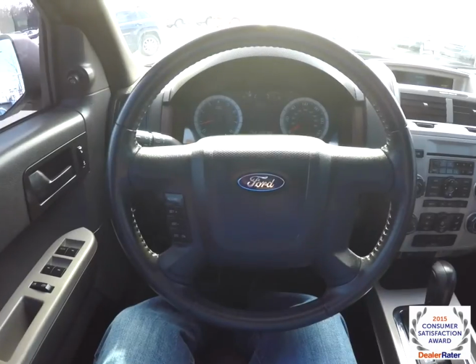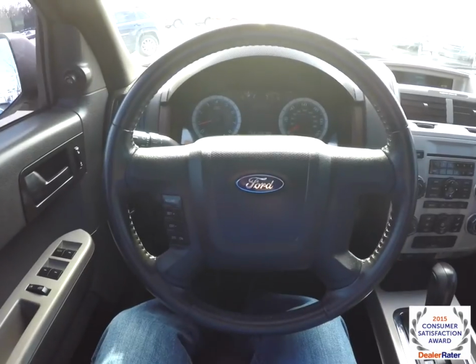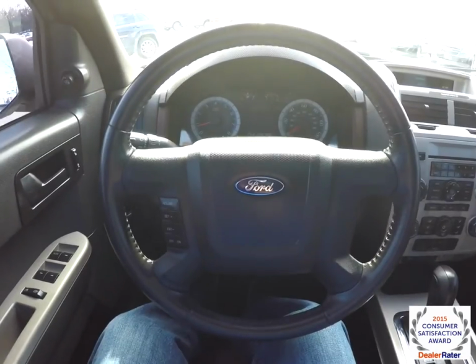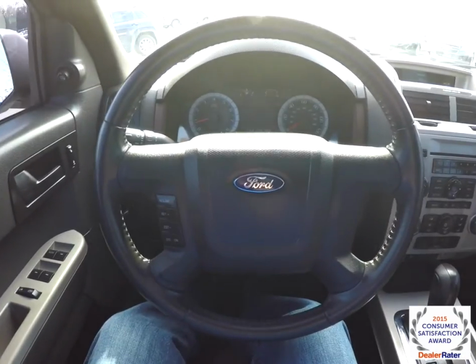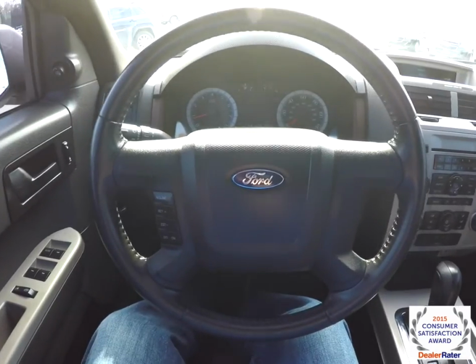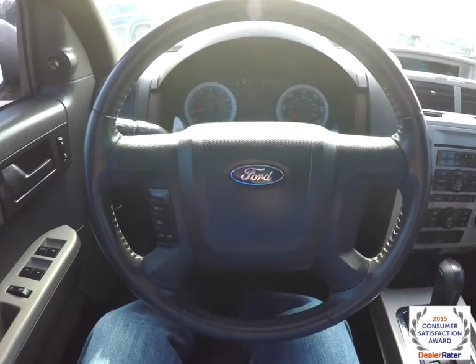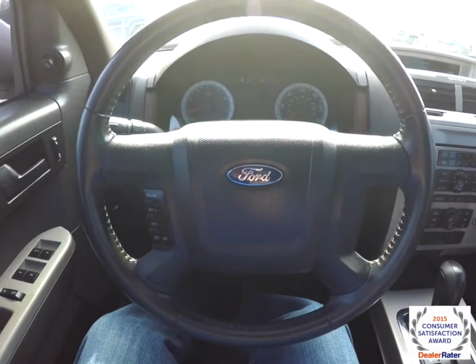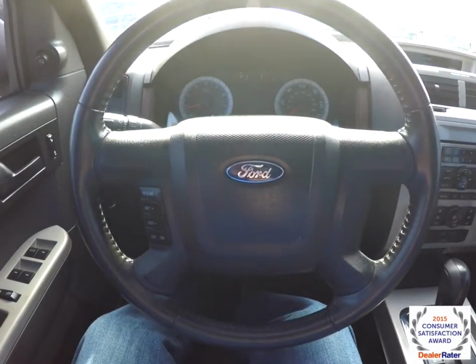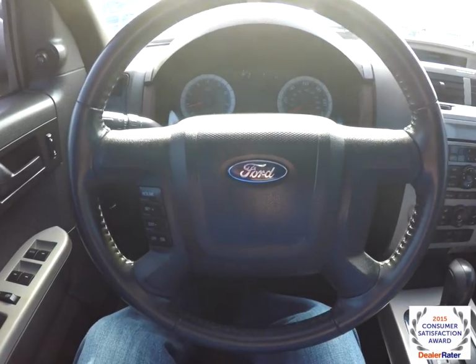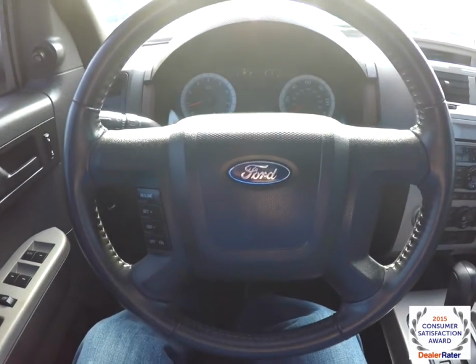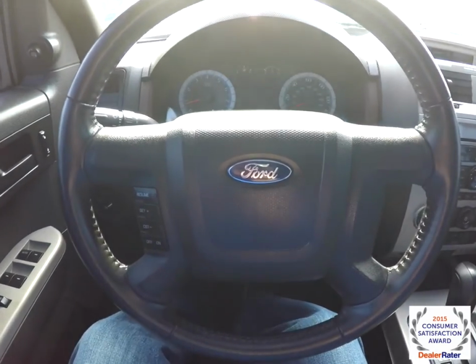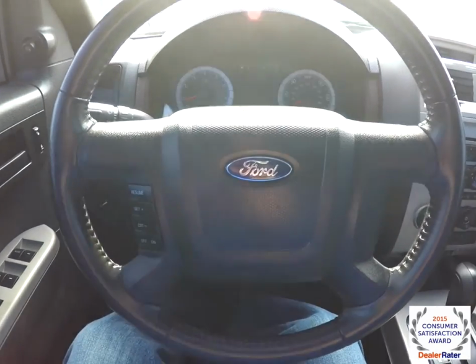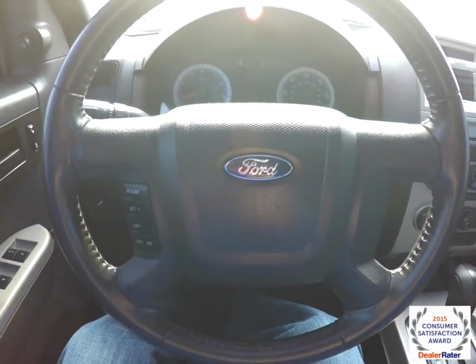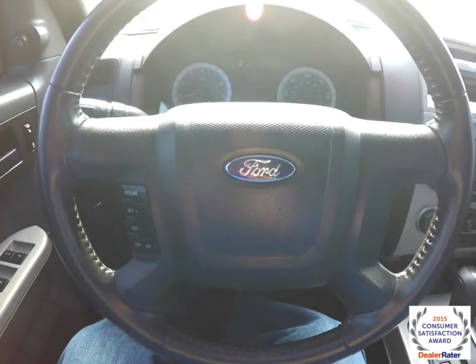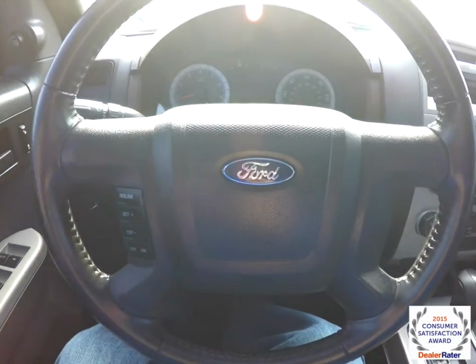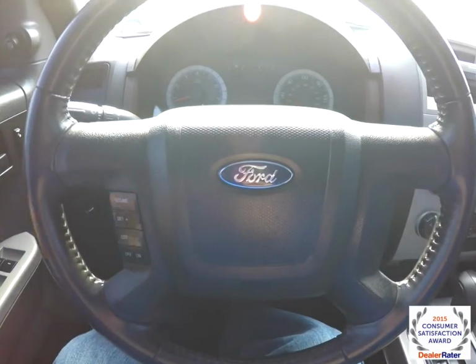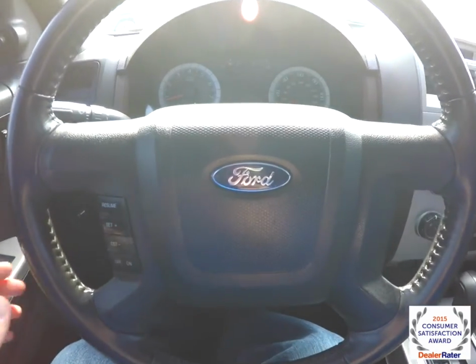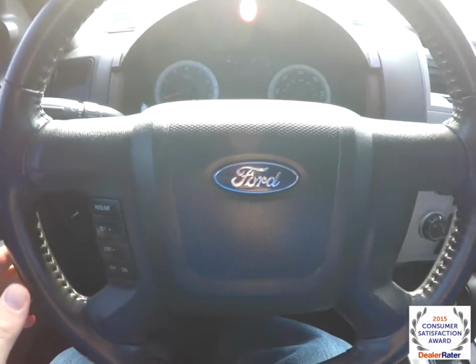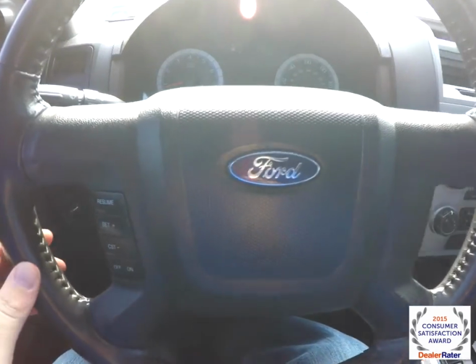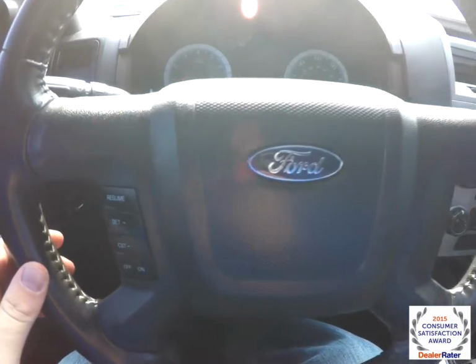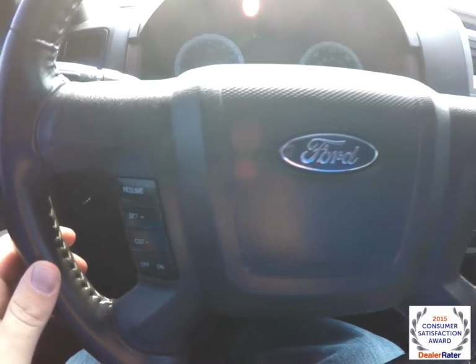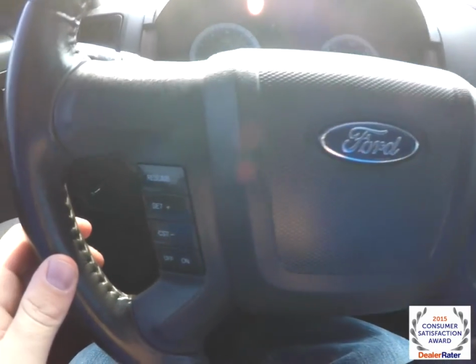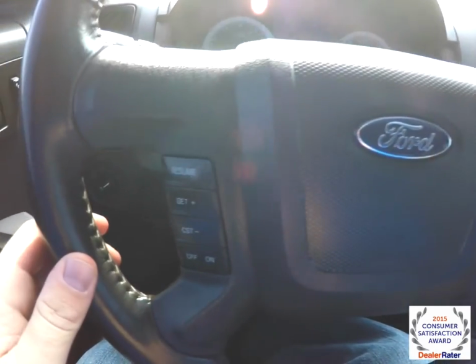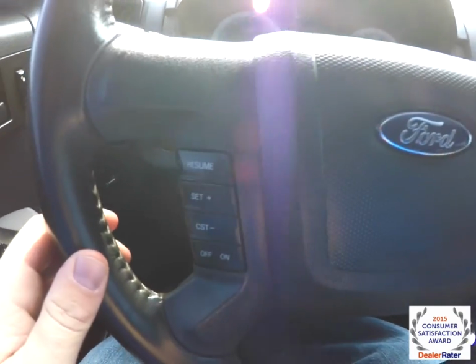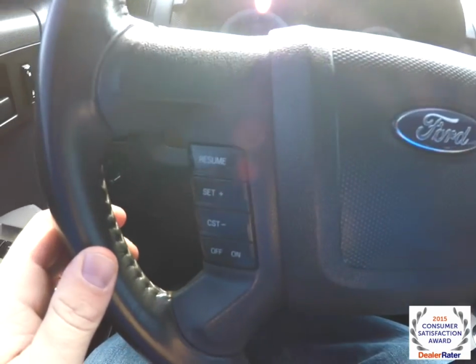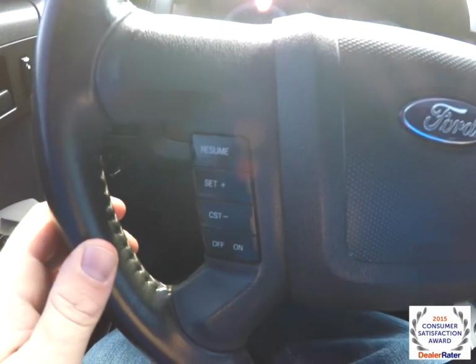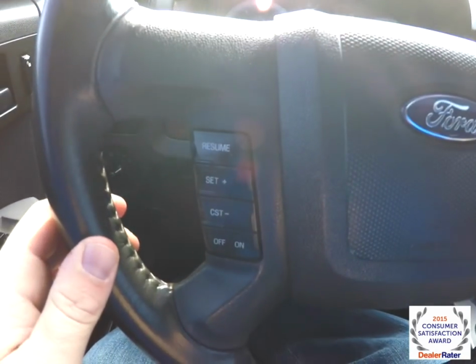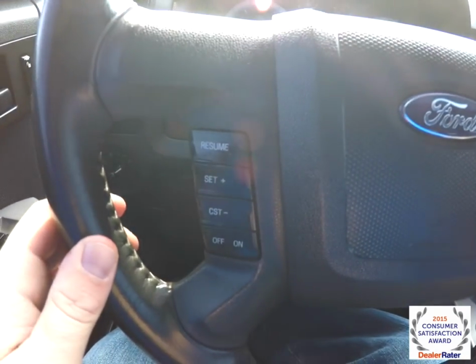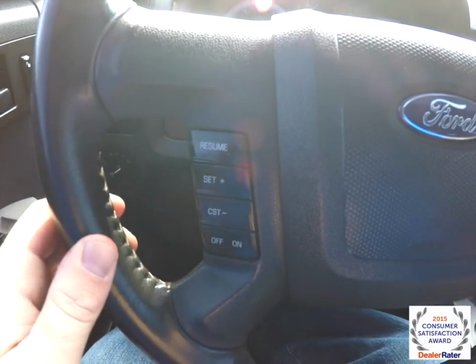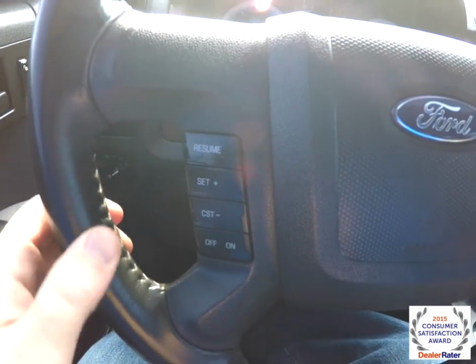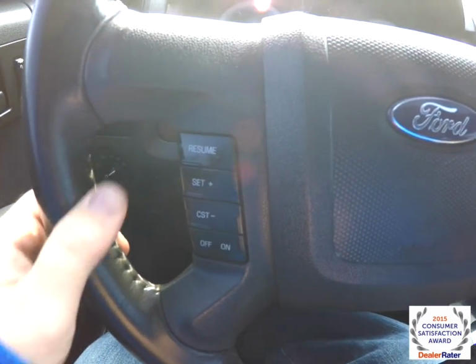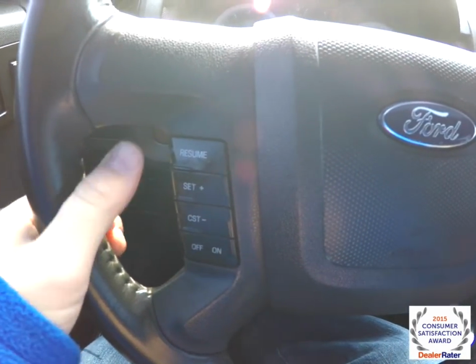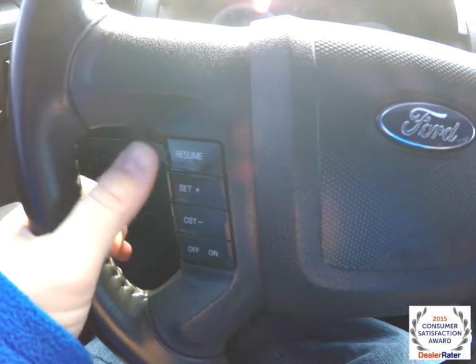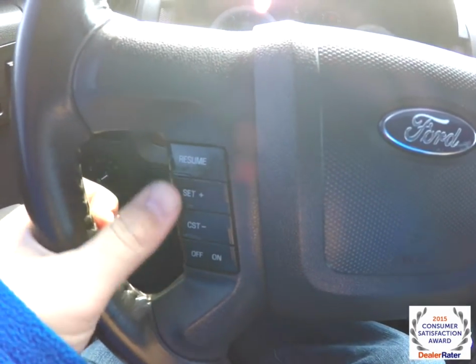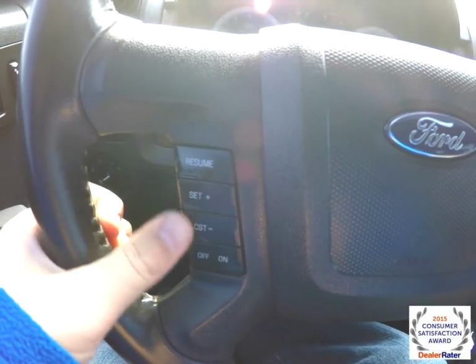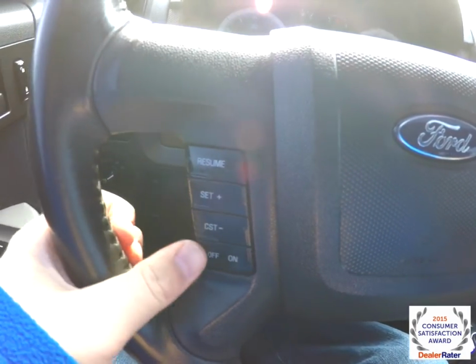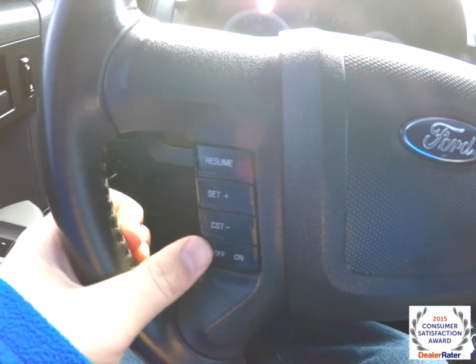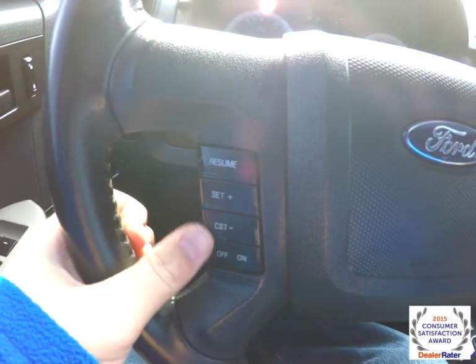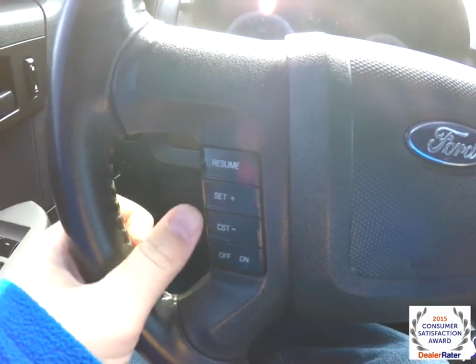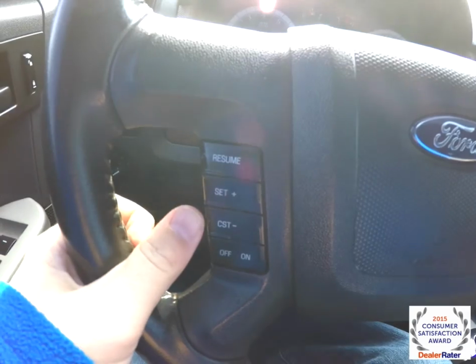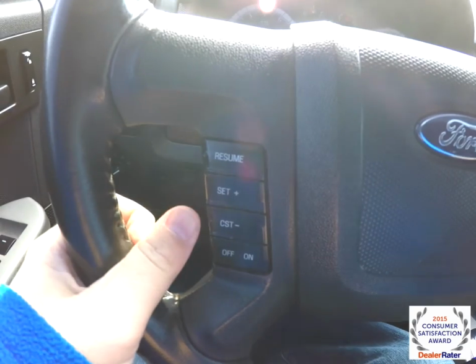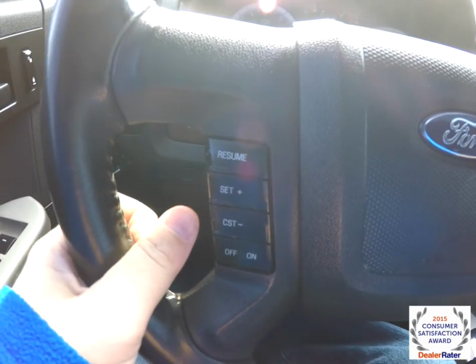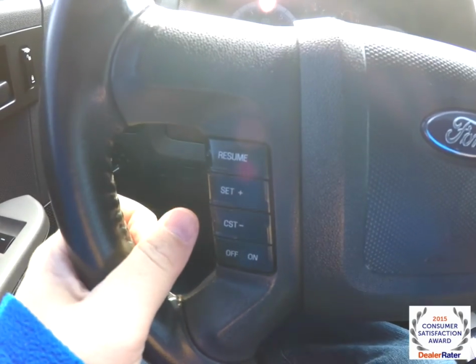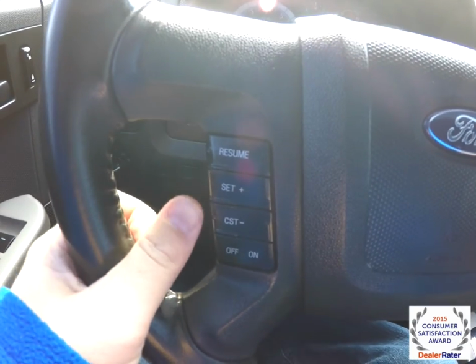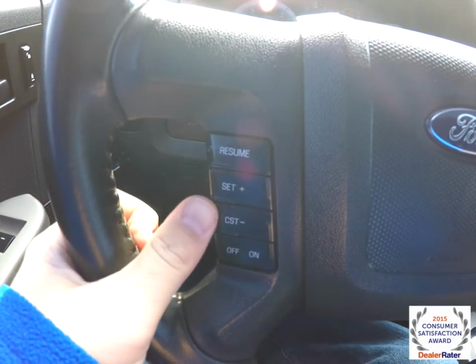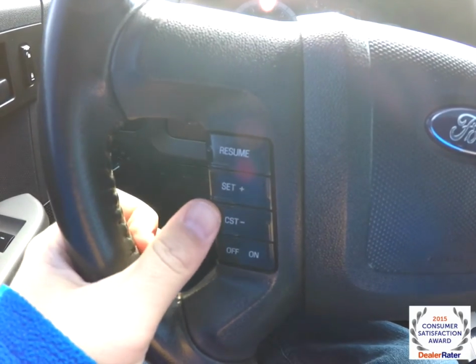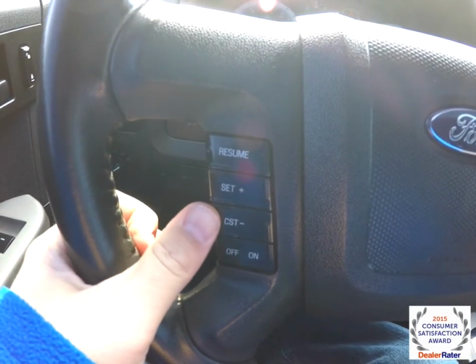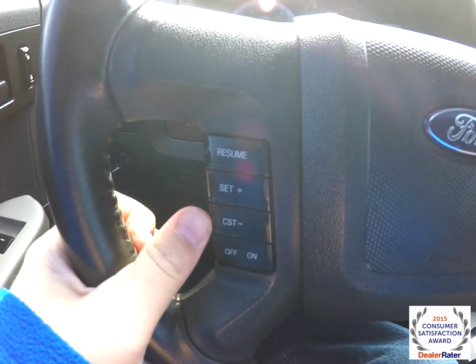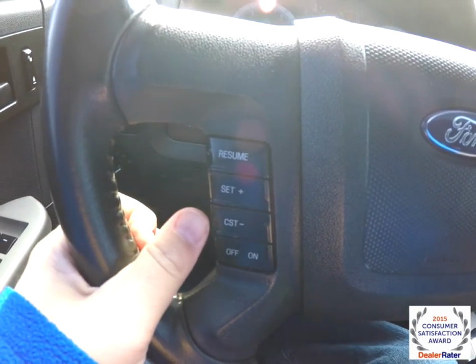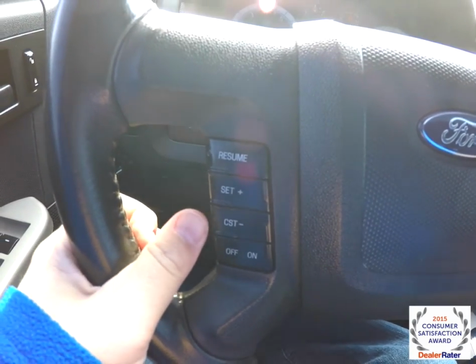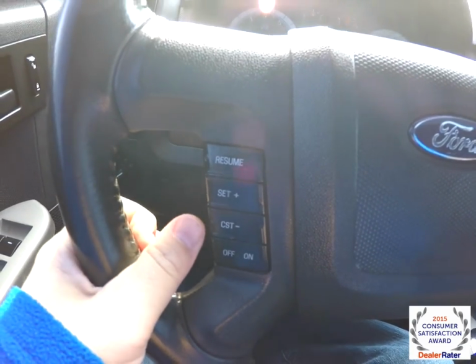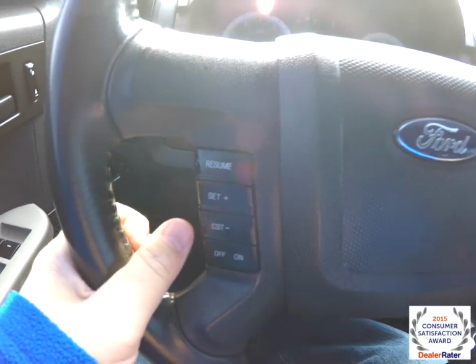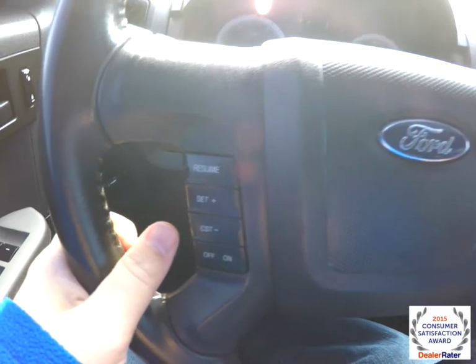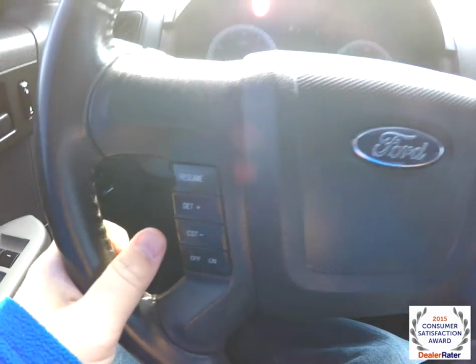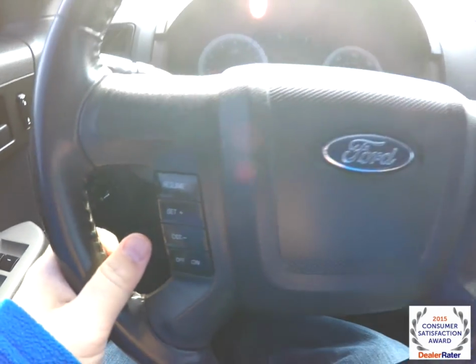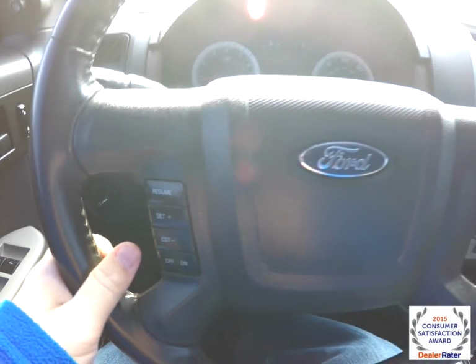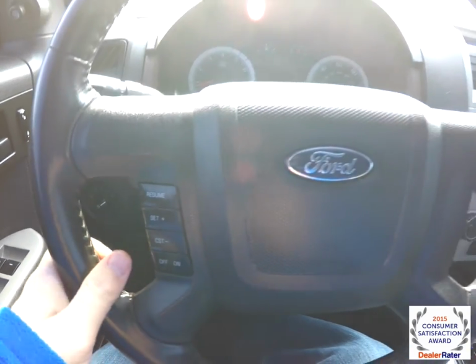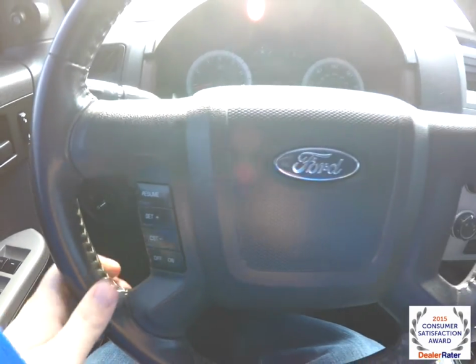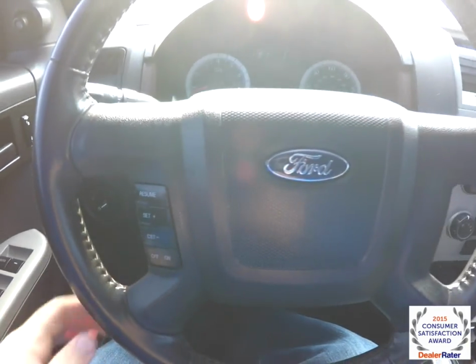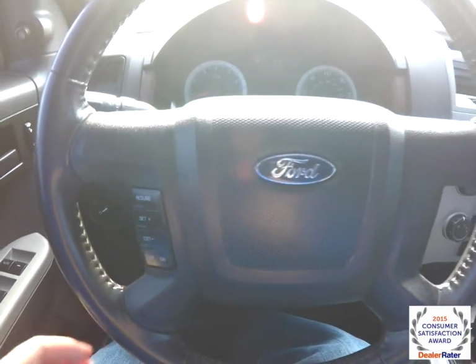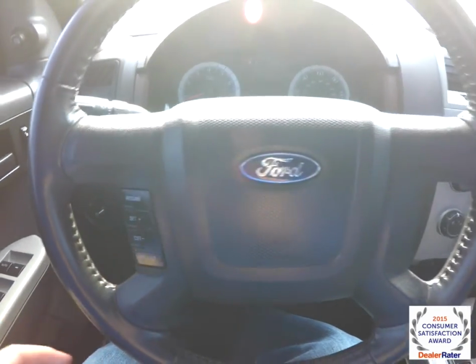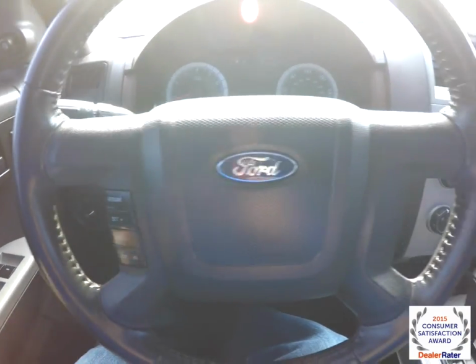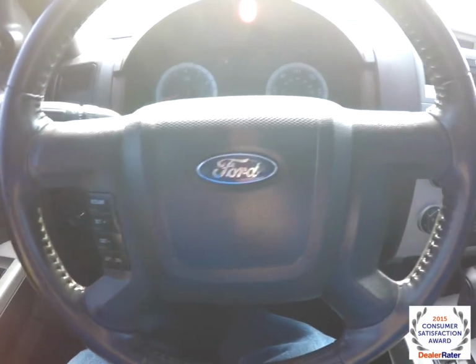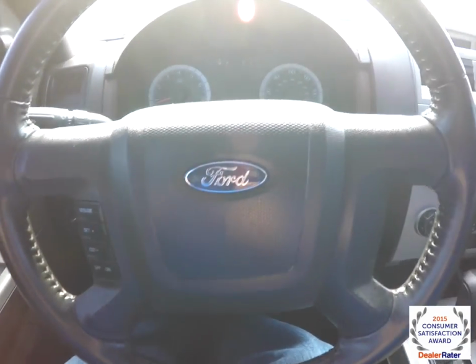Panning through the interior to show a little more detail. Correction — it just has cruise control and does not have audio controls on the steering wheel.